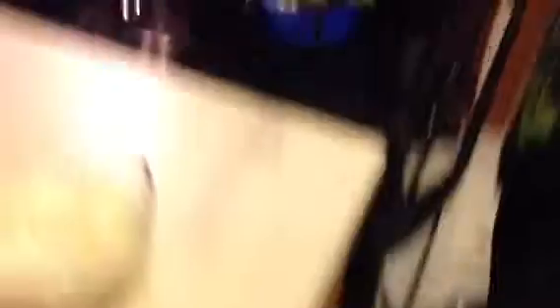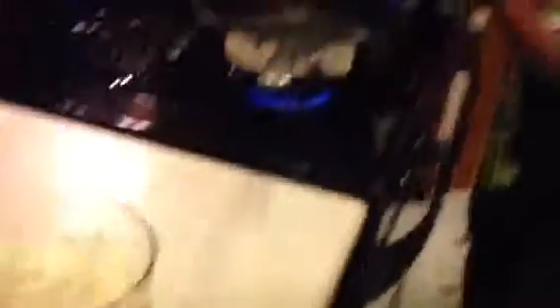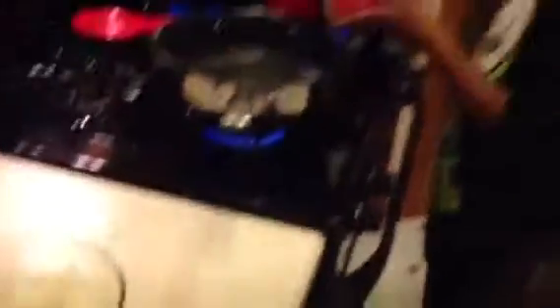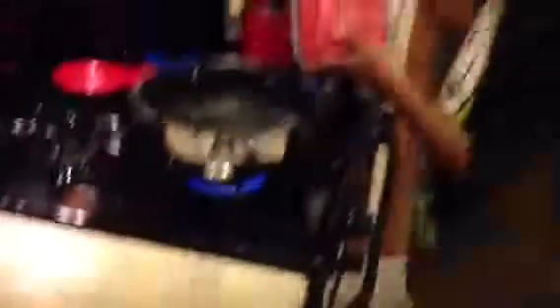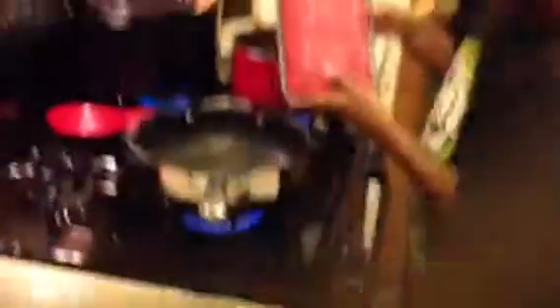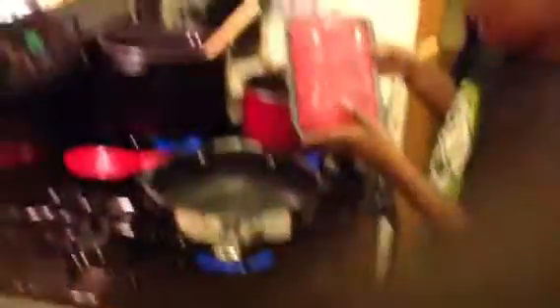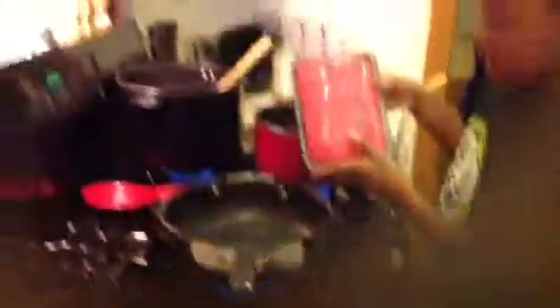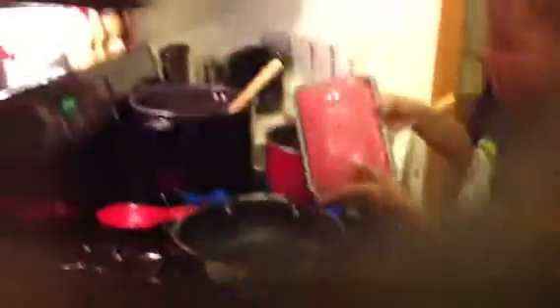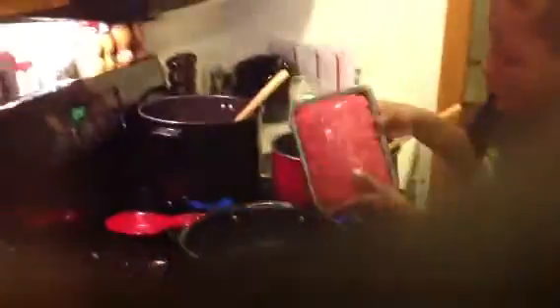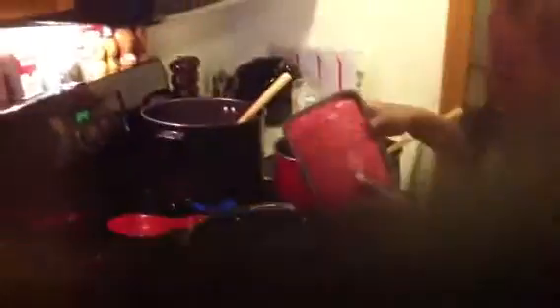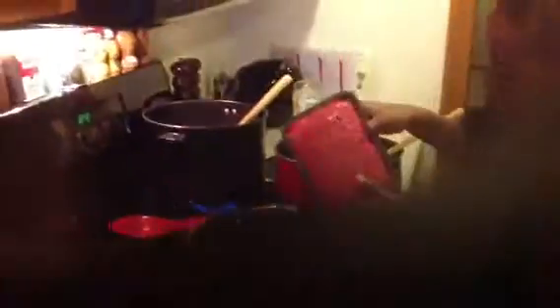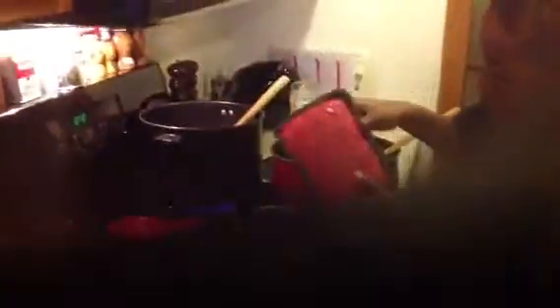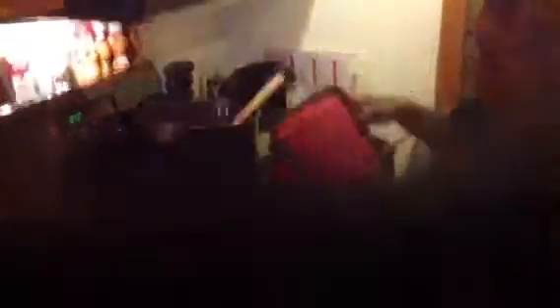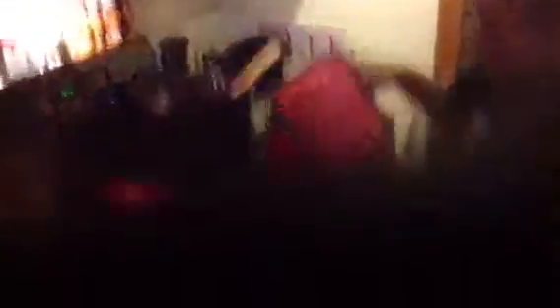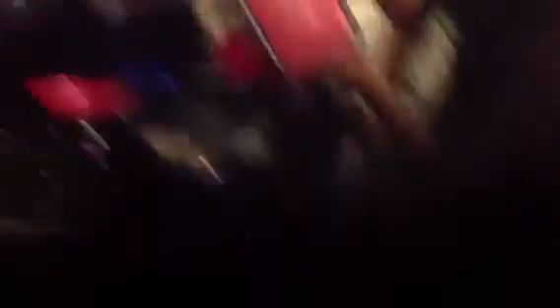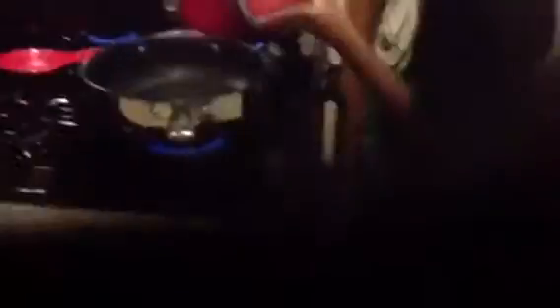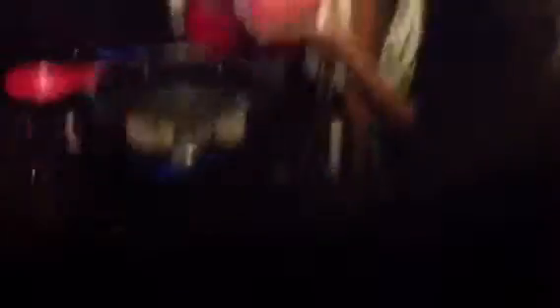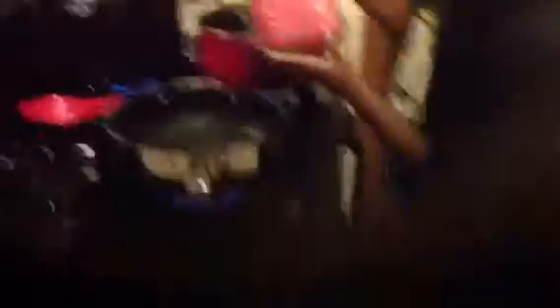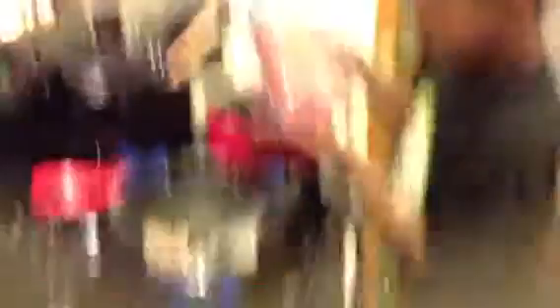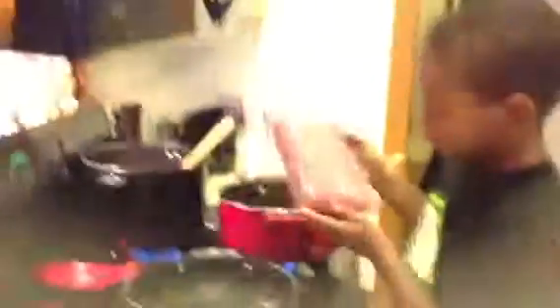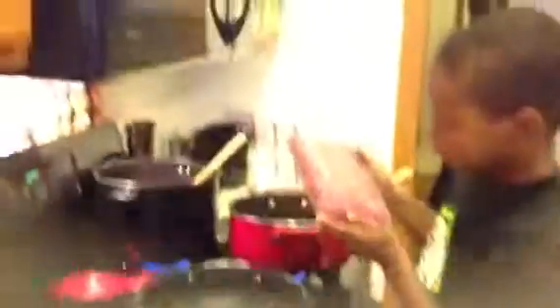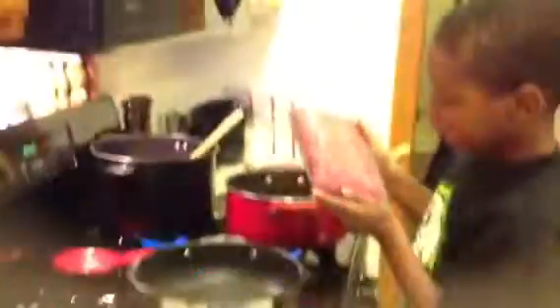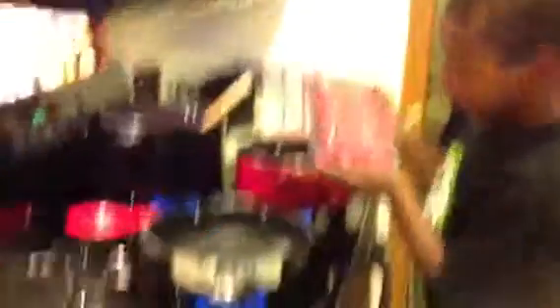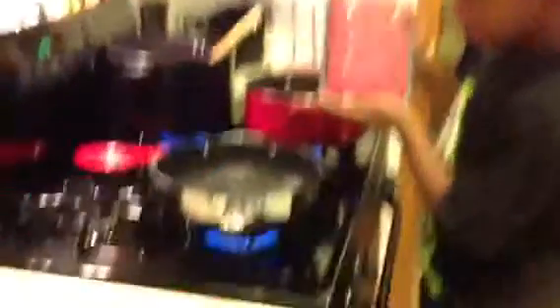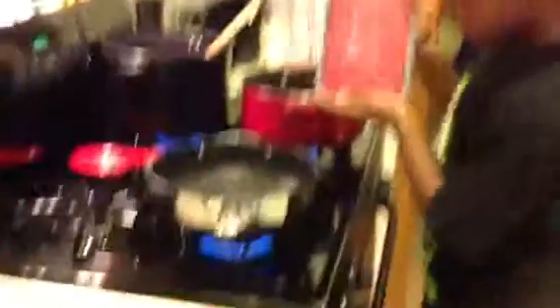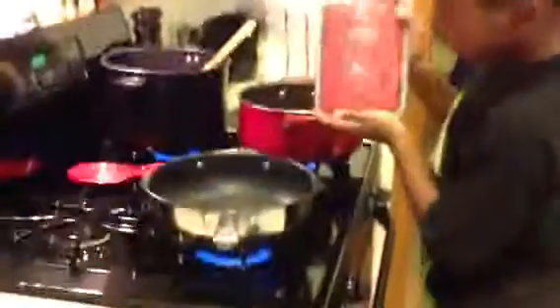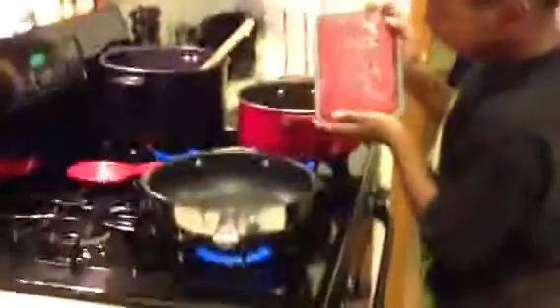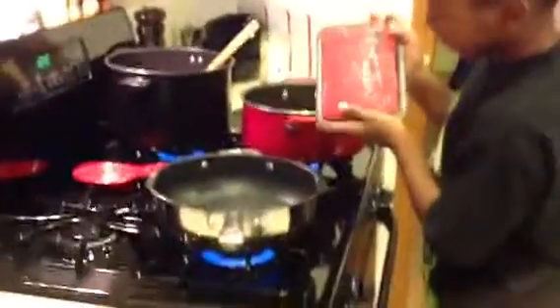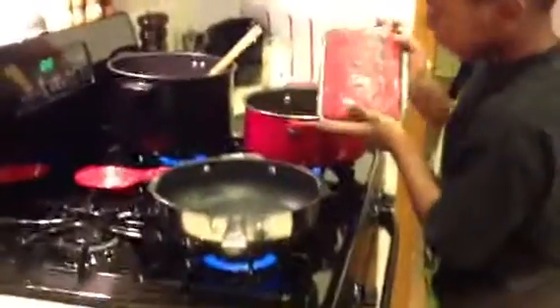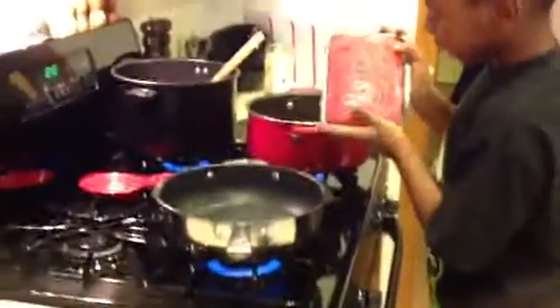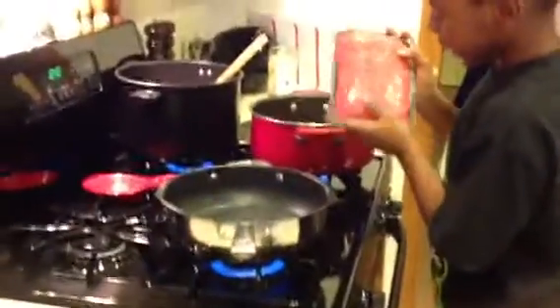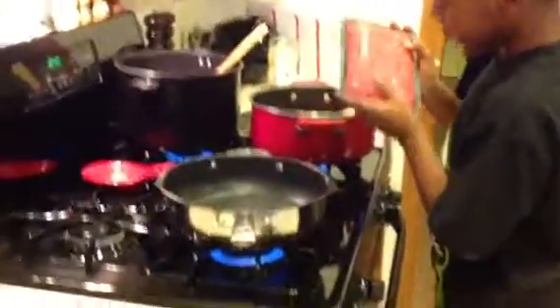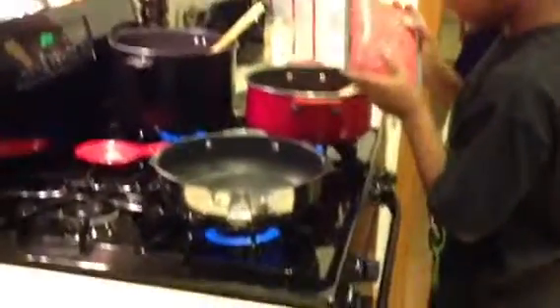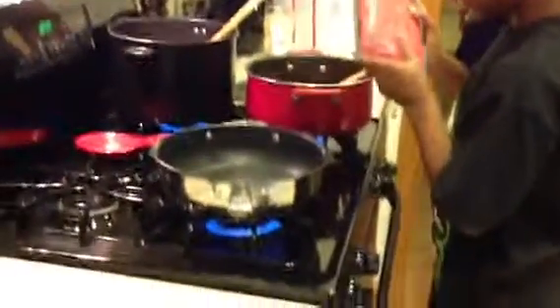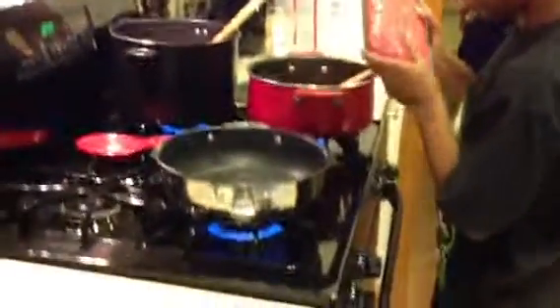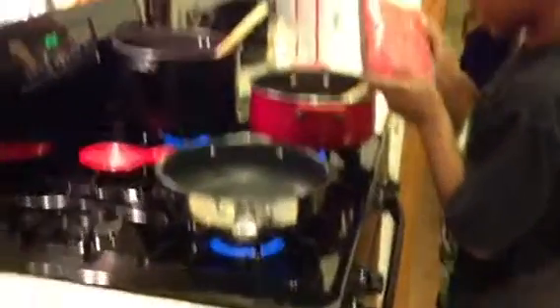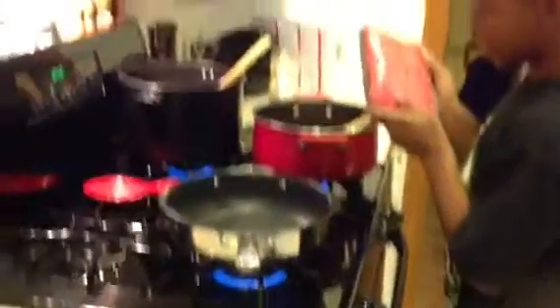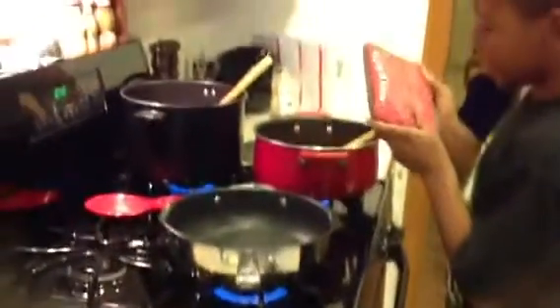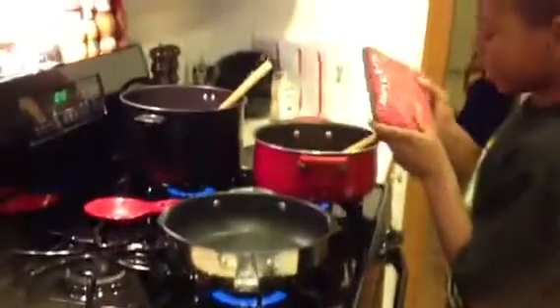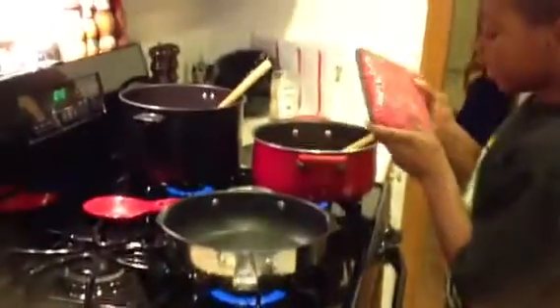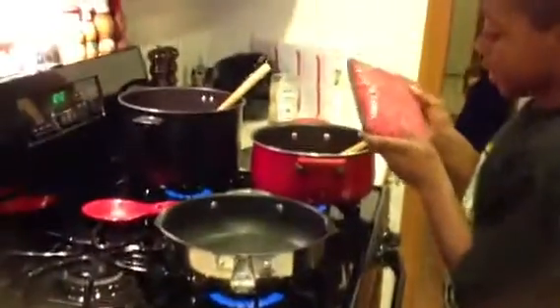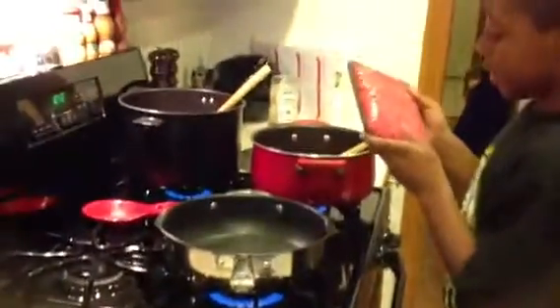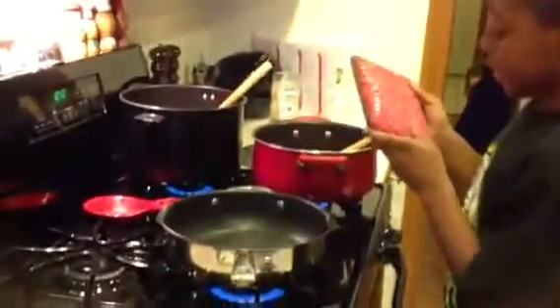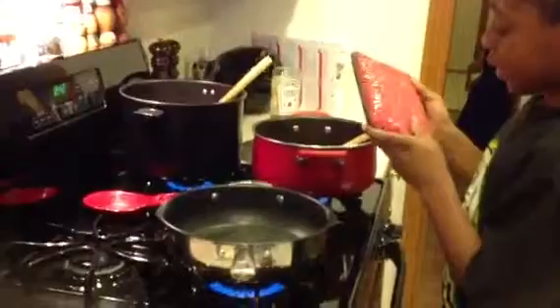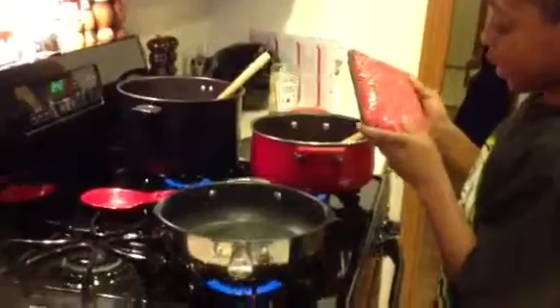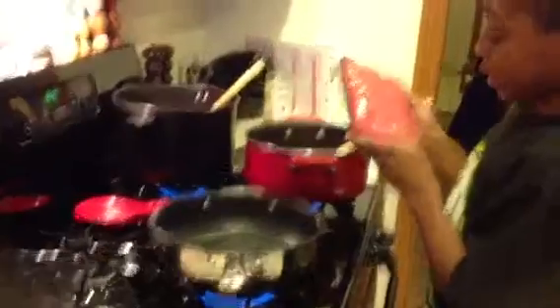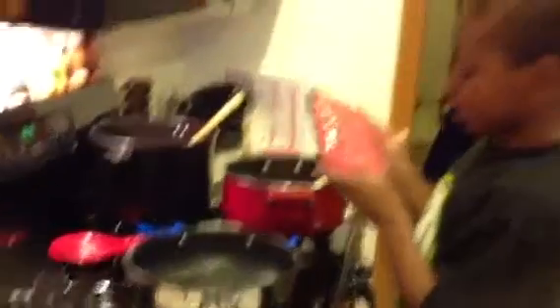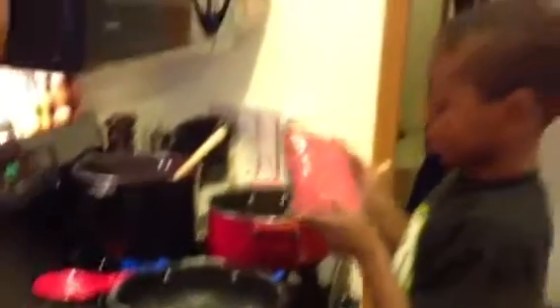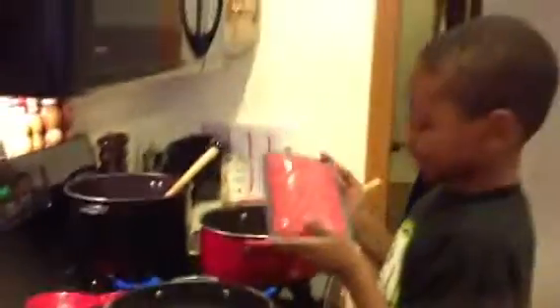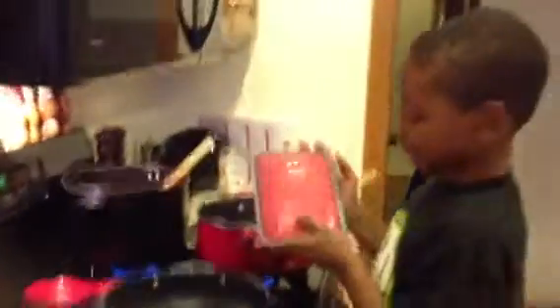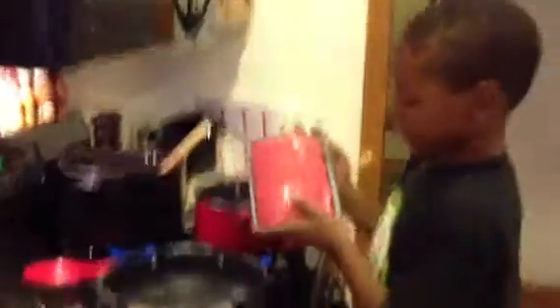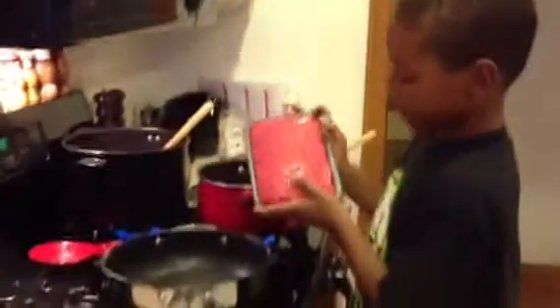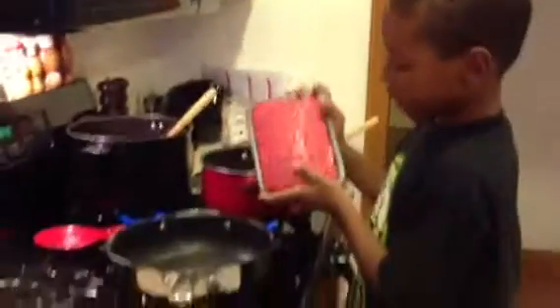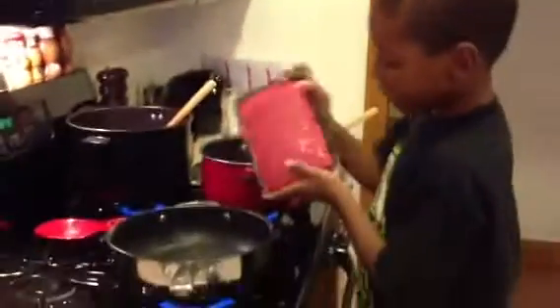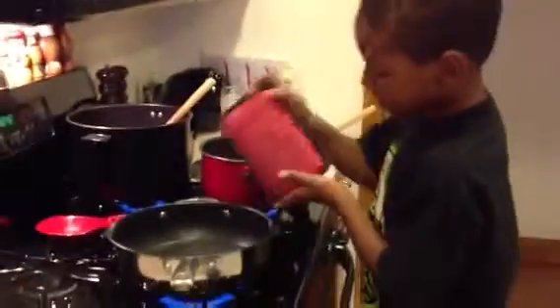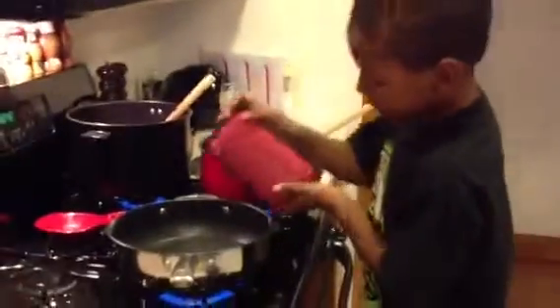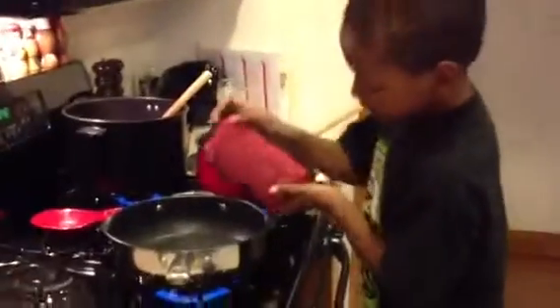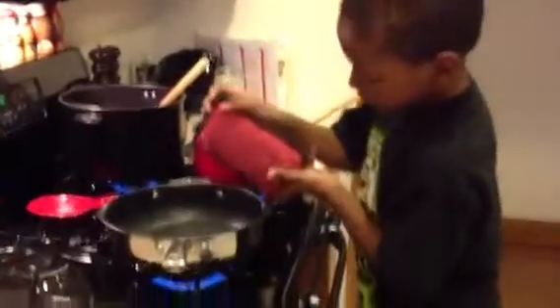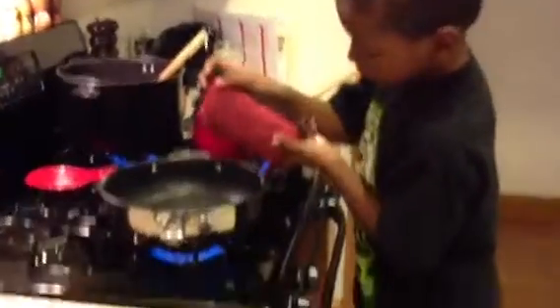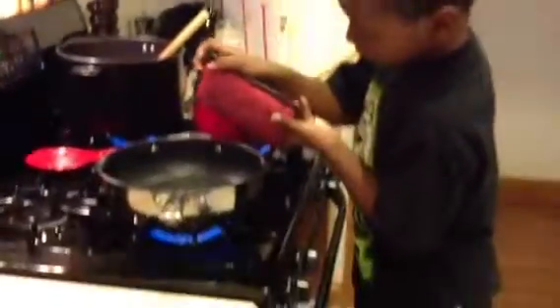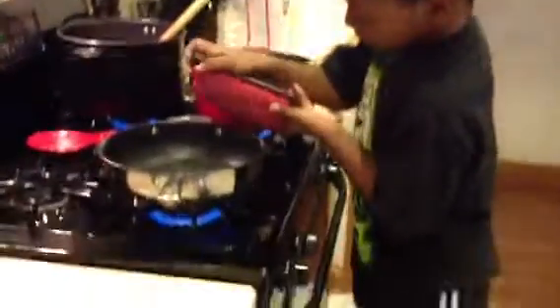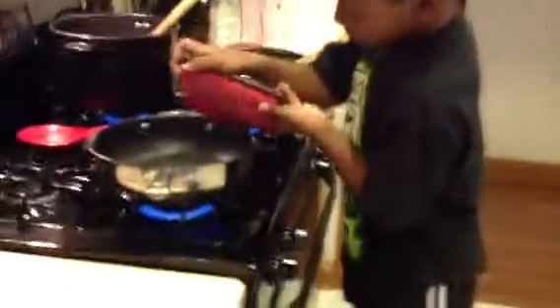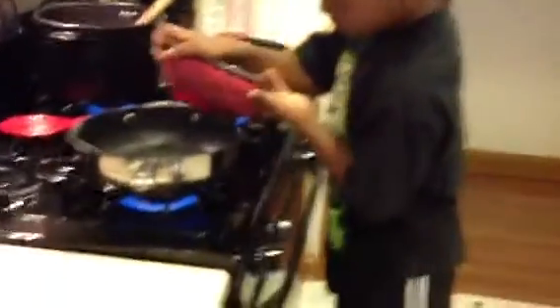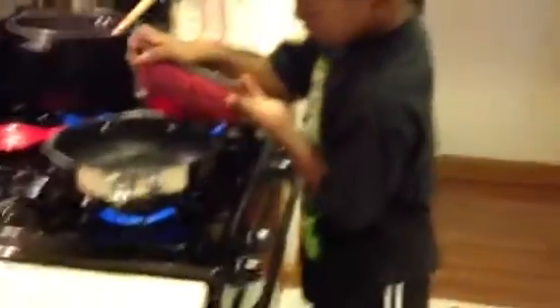Let me see you do it. What are you doing, Nolan? I'm going to dump this into the pan. A hot pan.